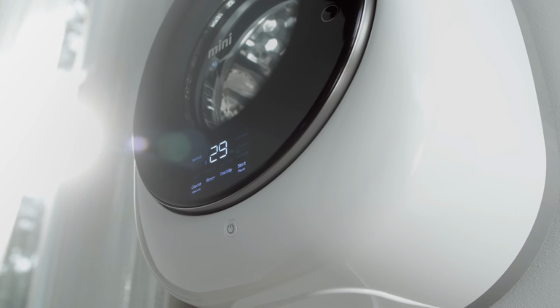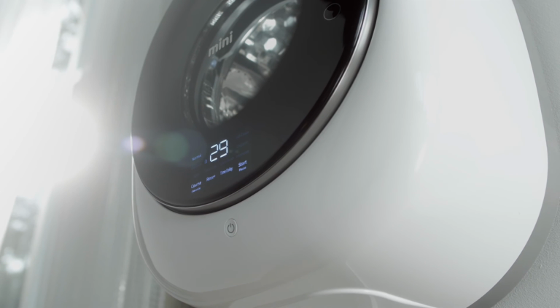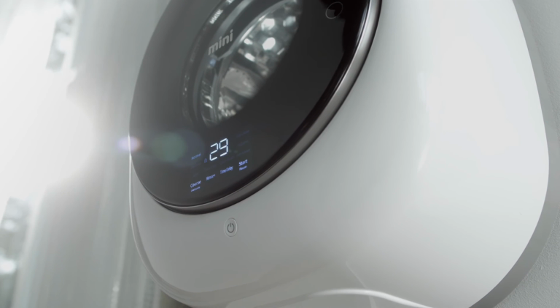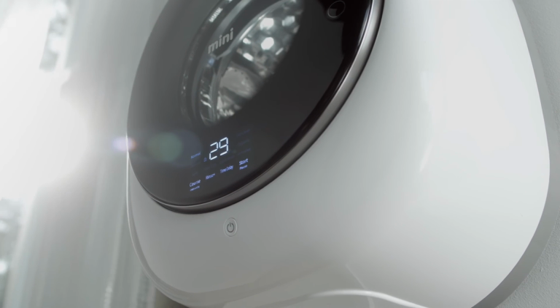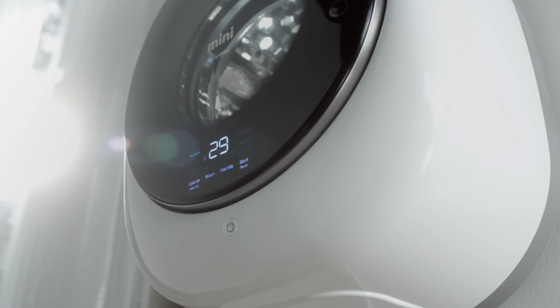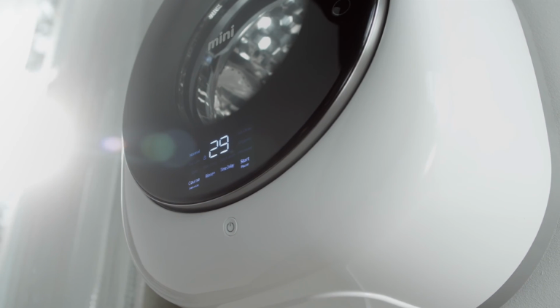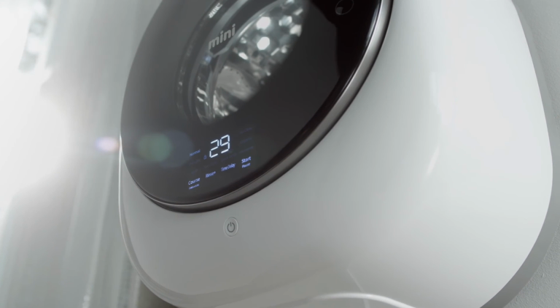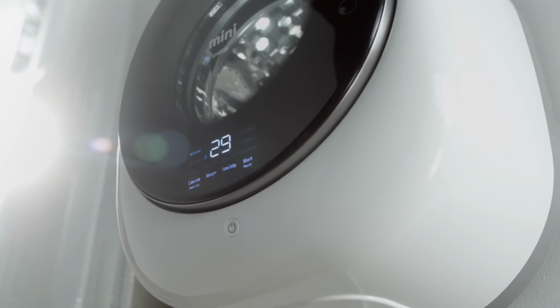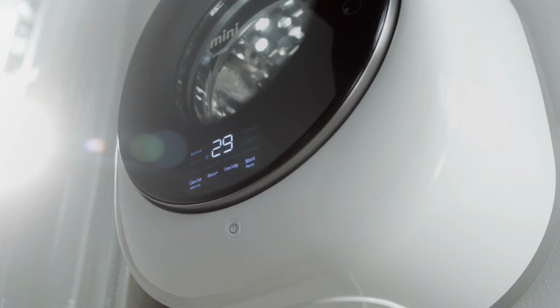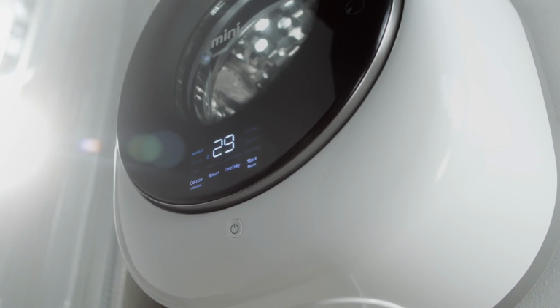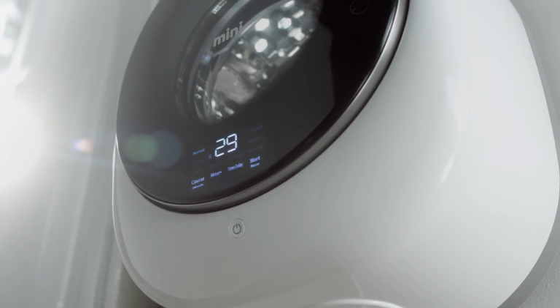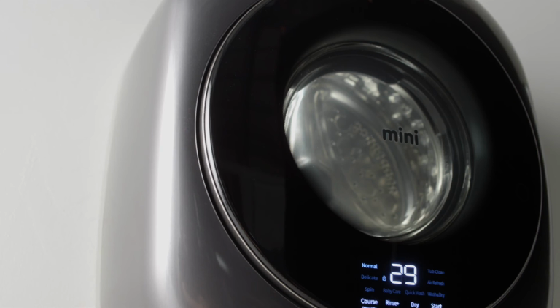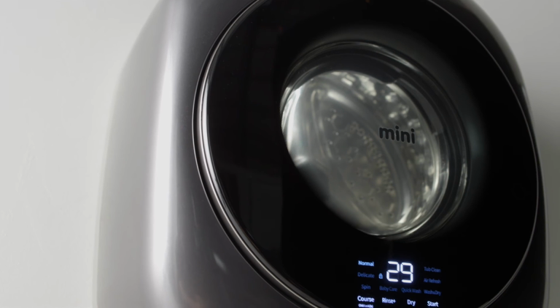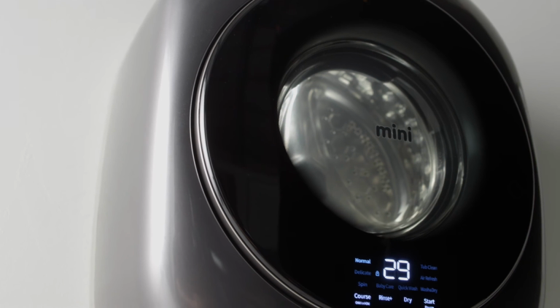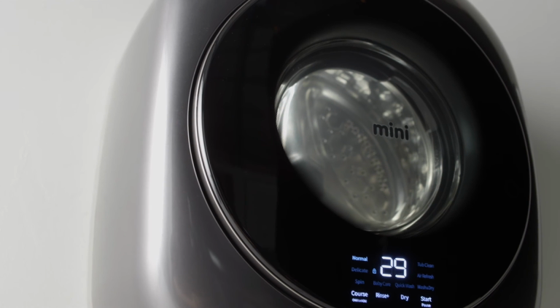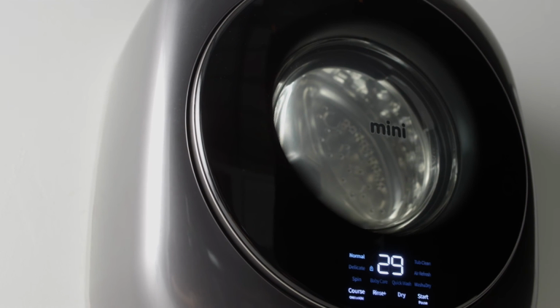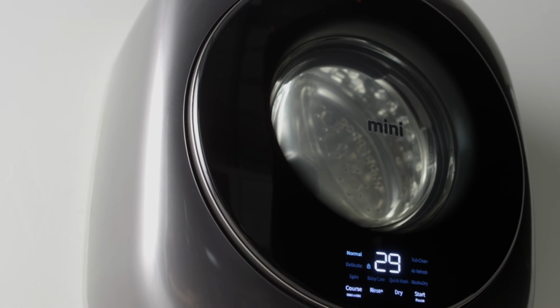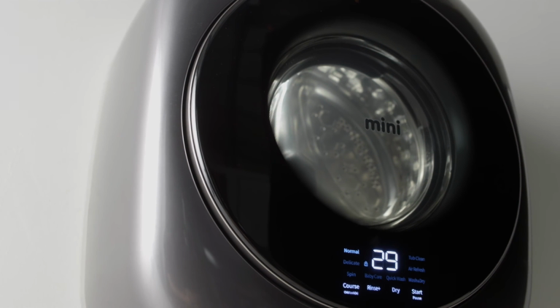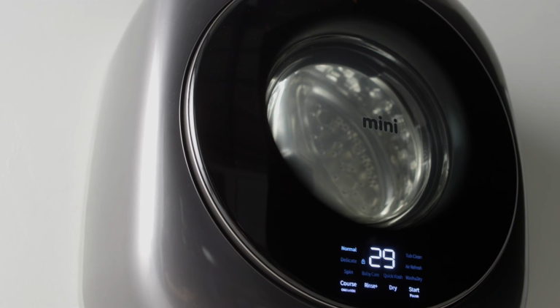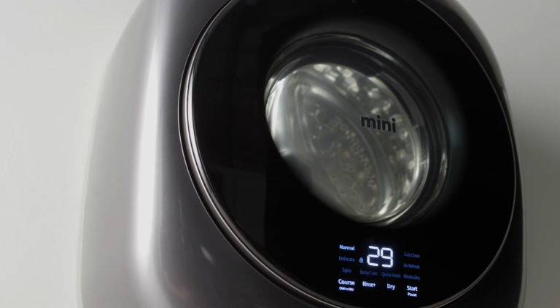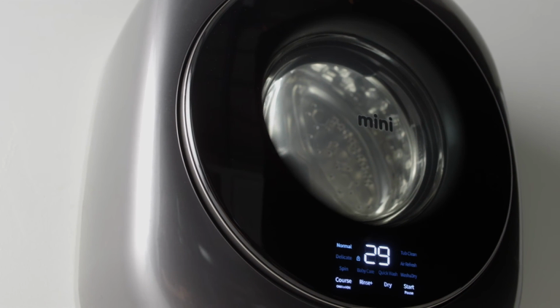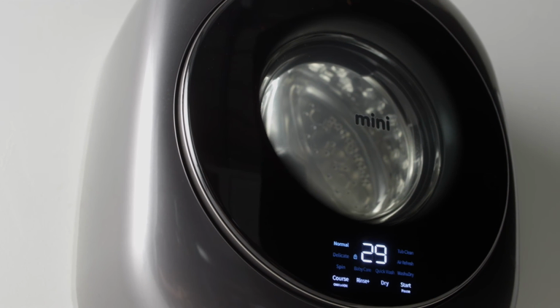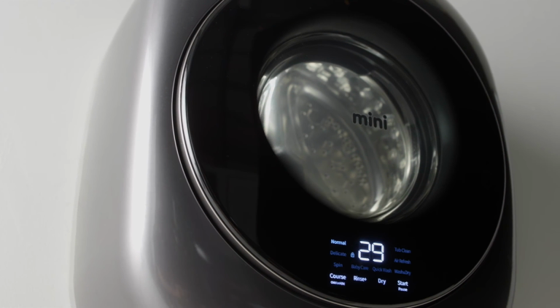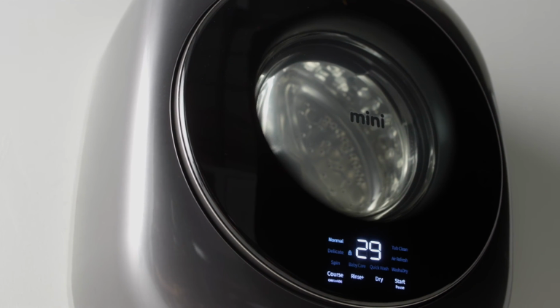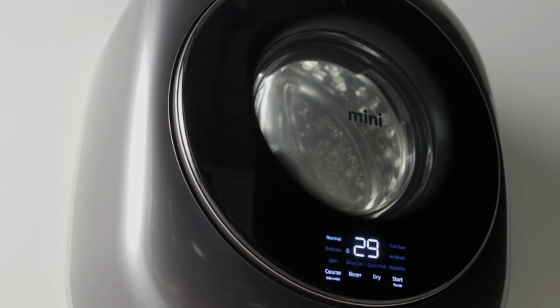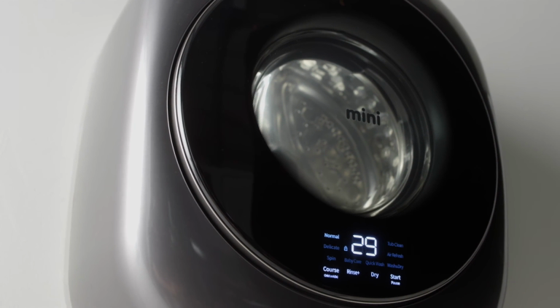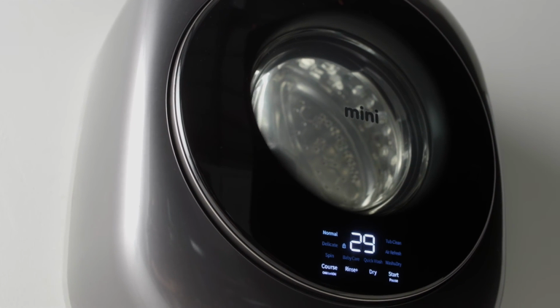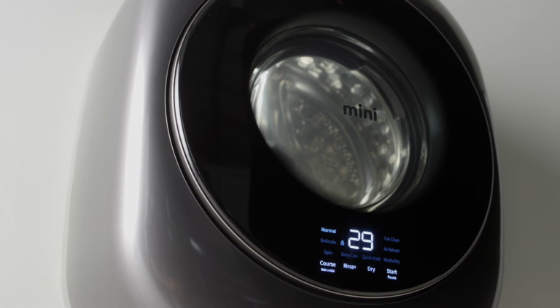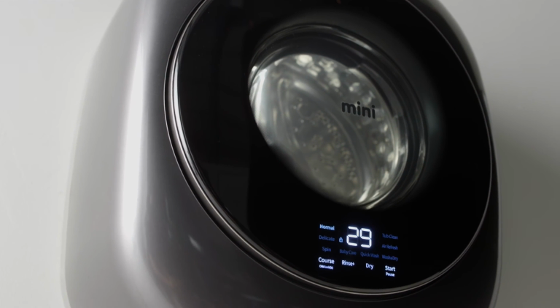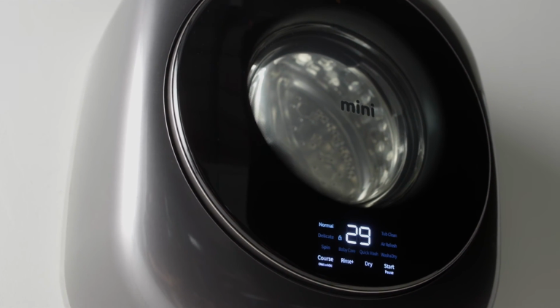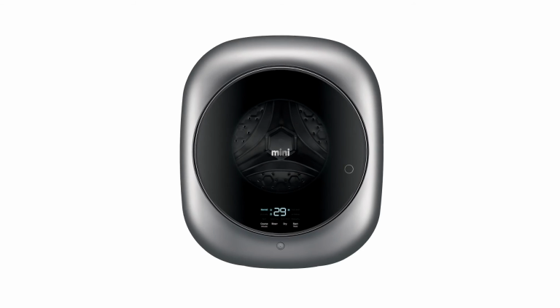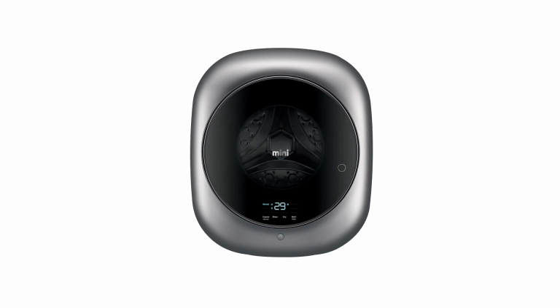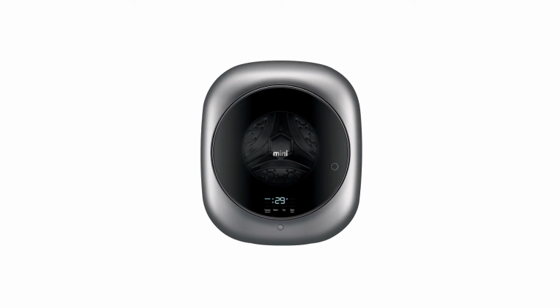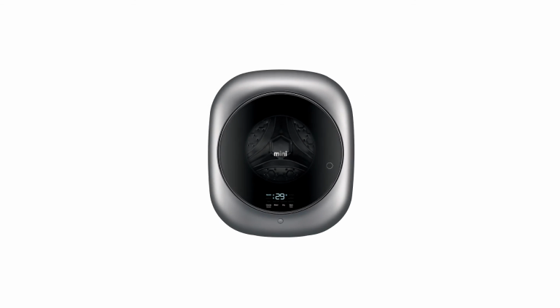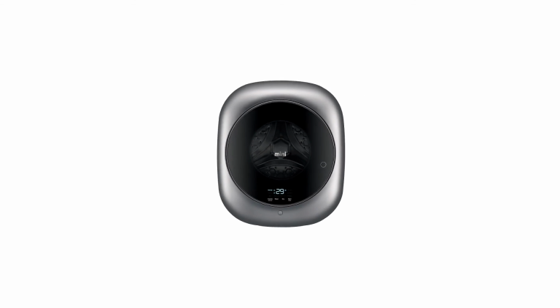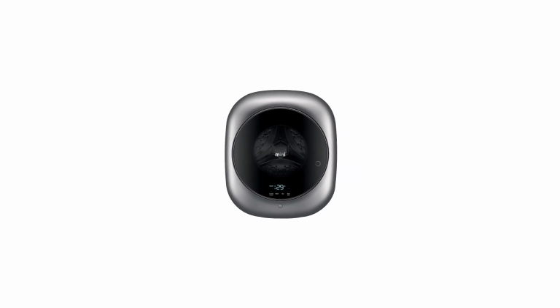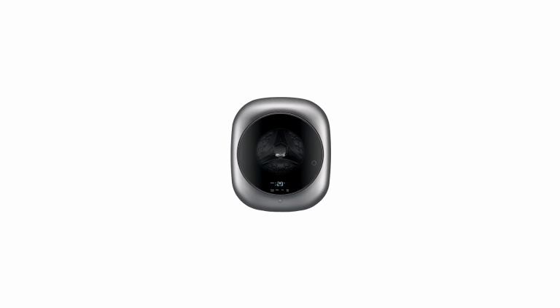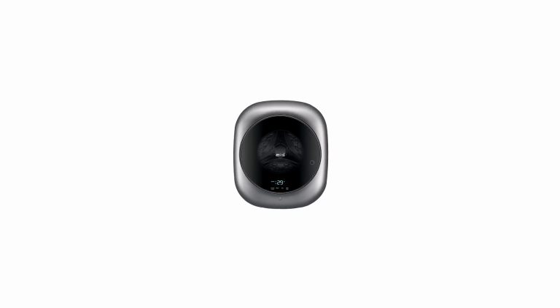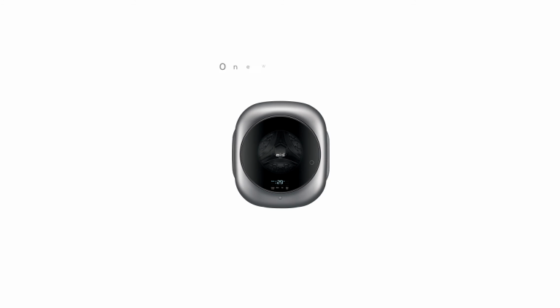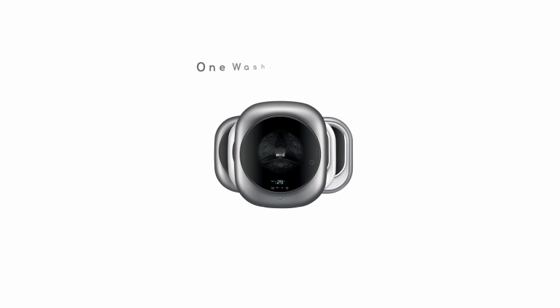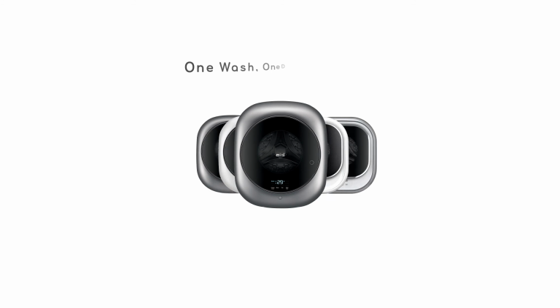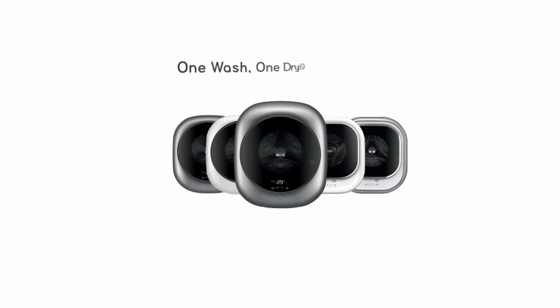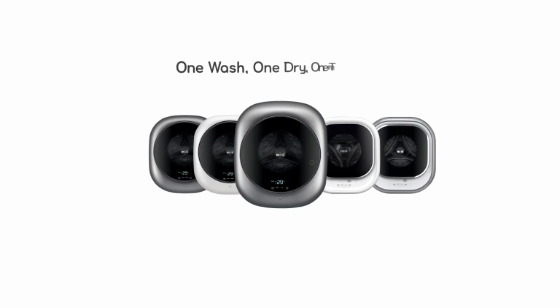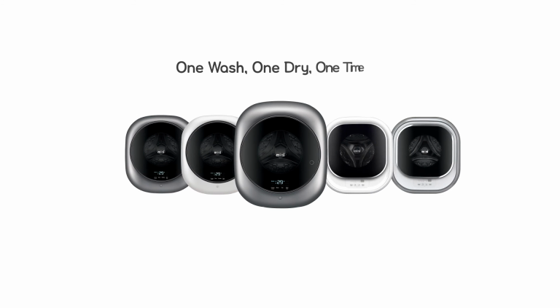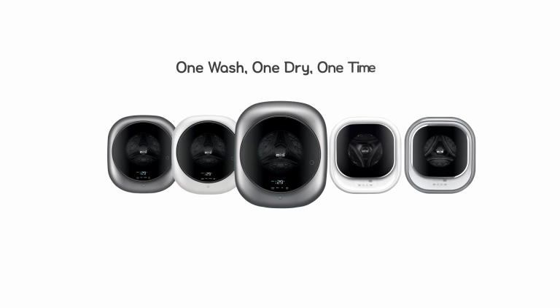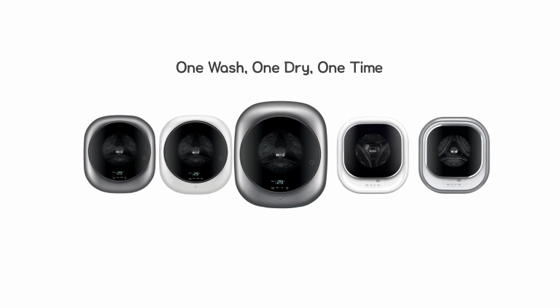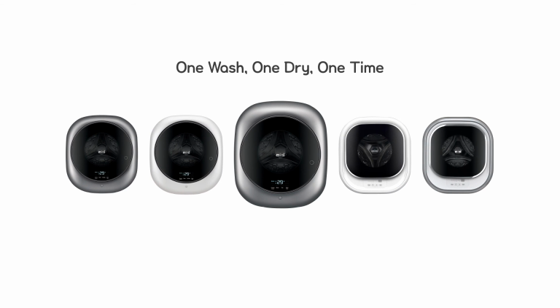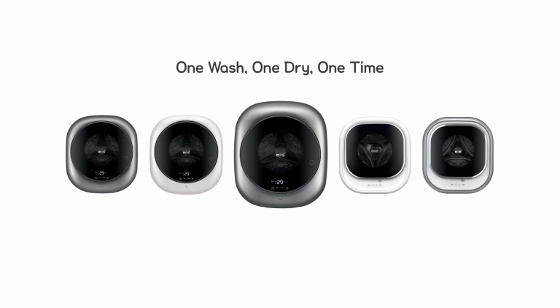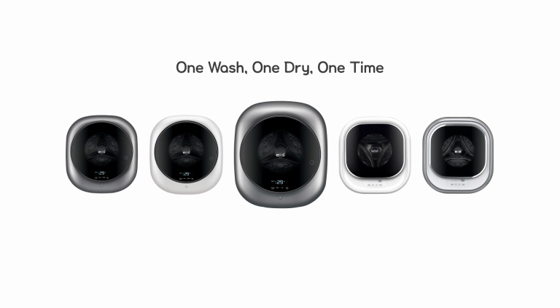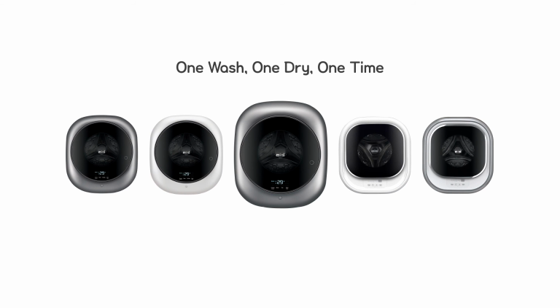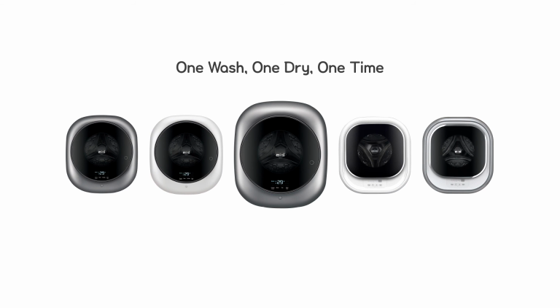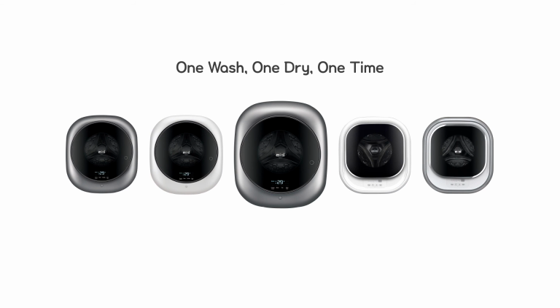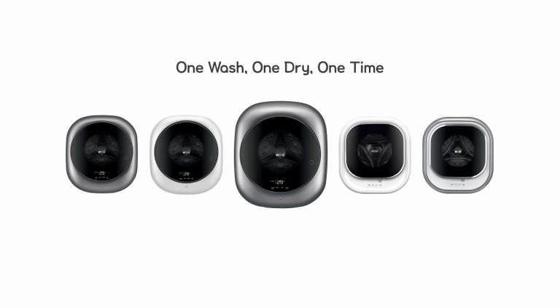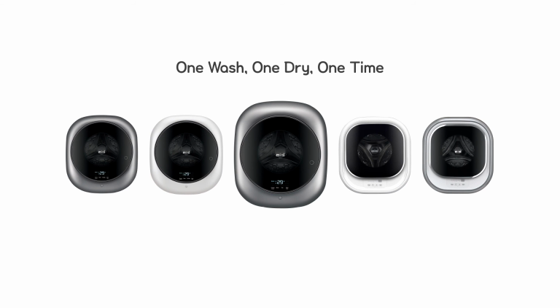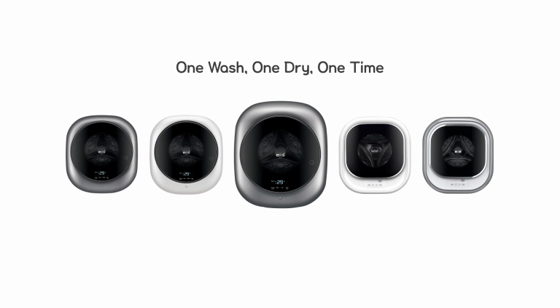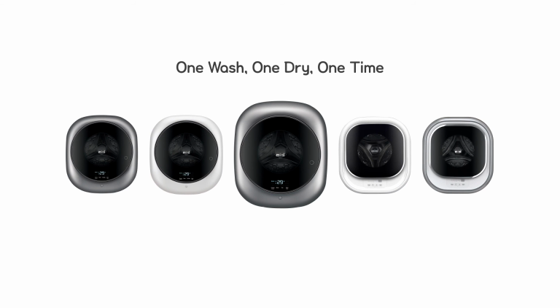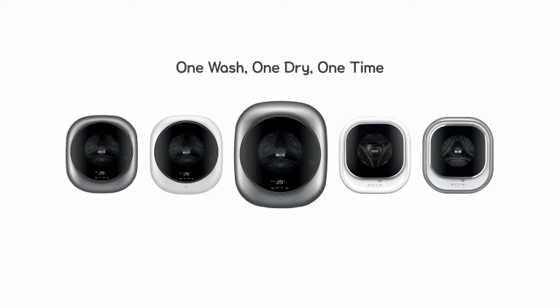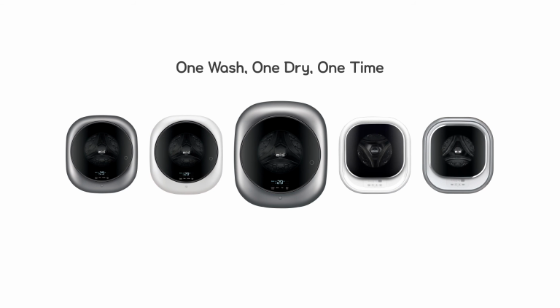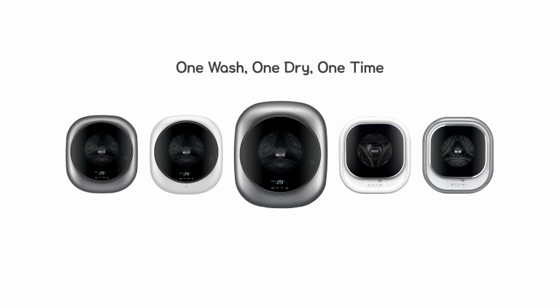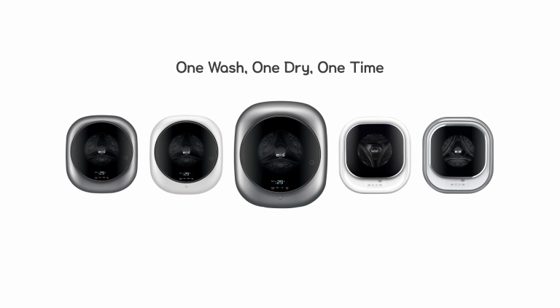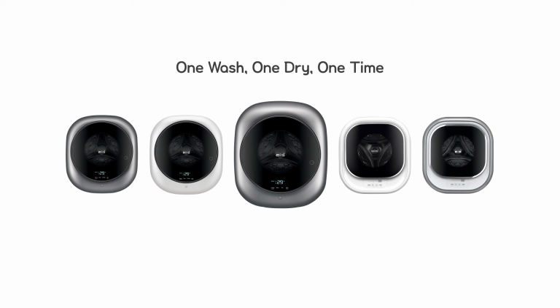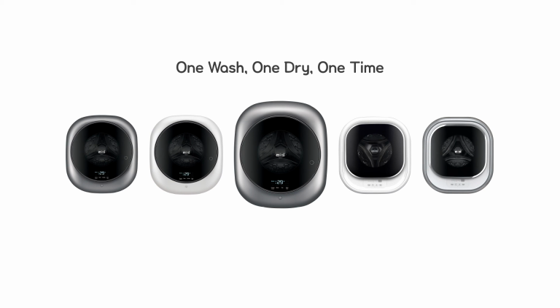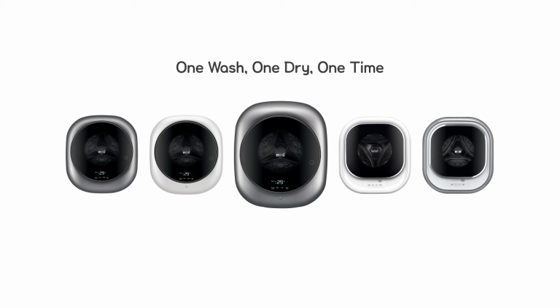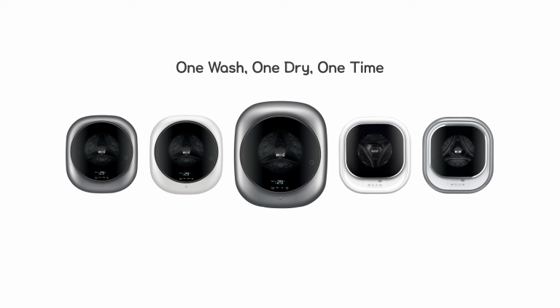Upgrade your lifestyle with MINI. One wash, one dry, one time. MINI.